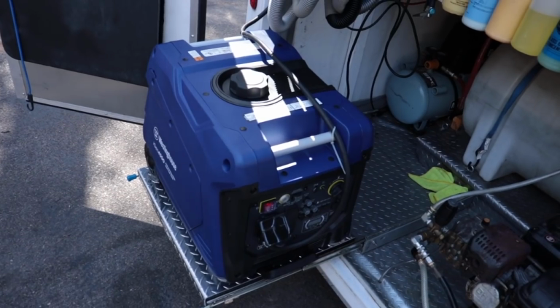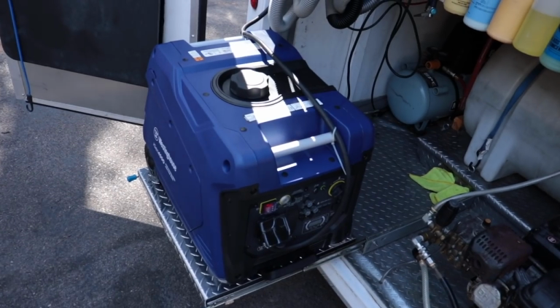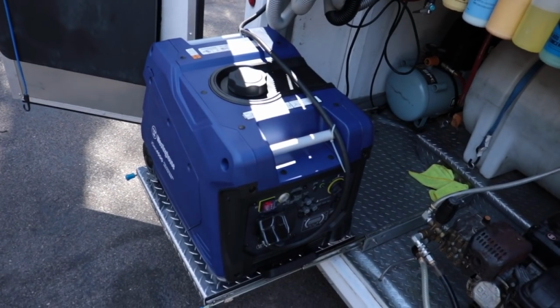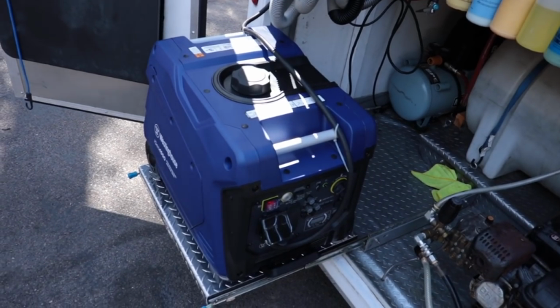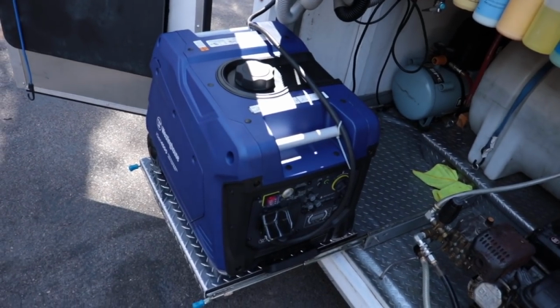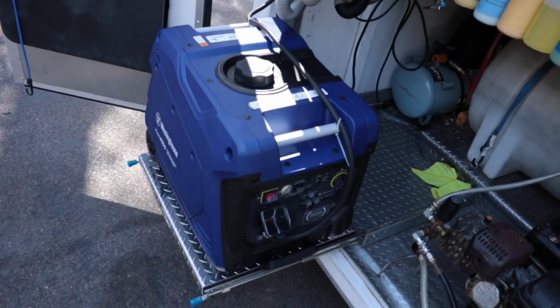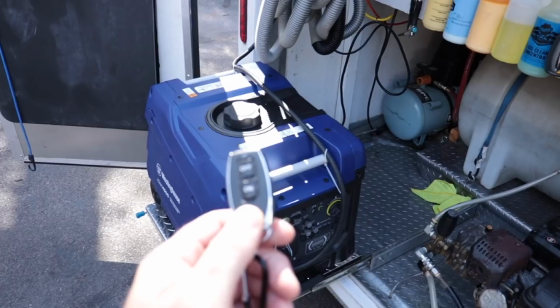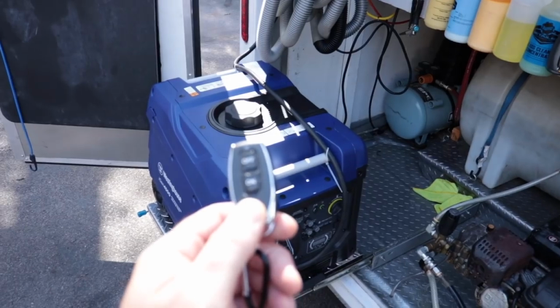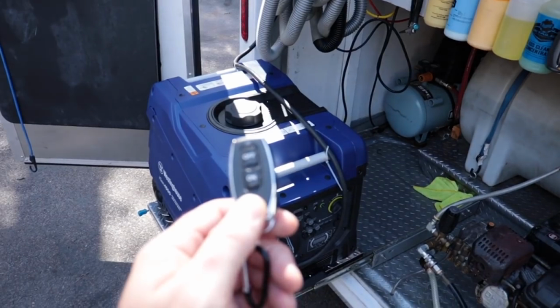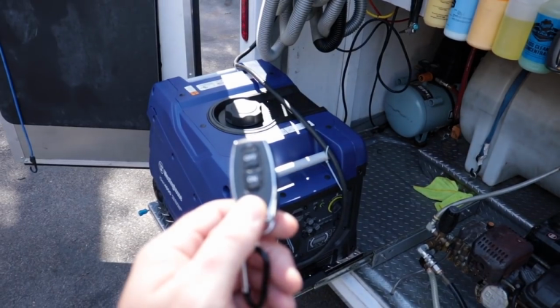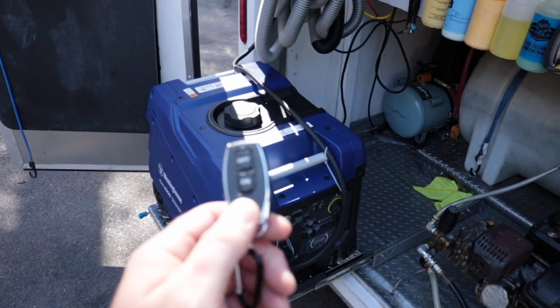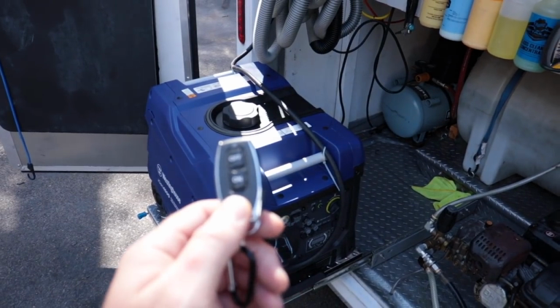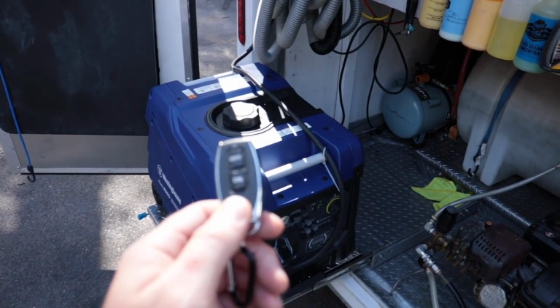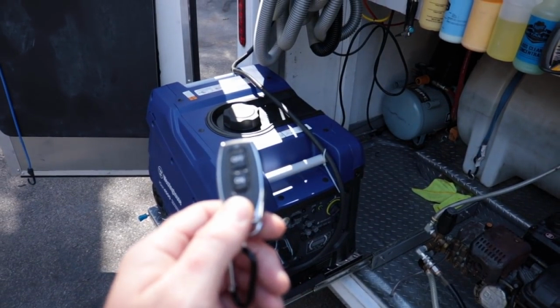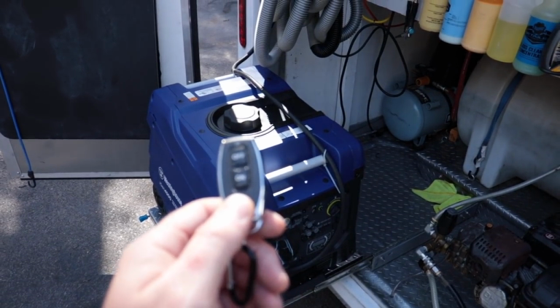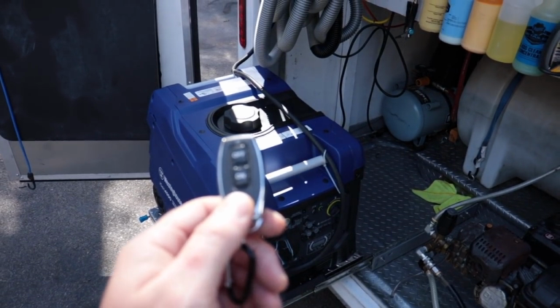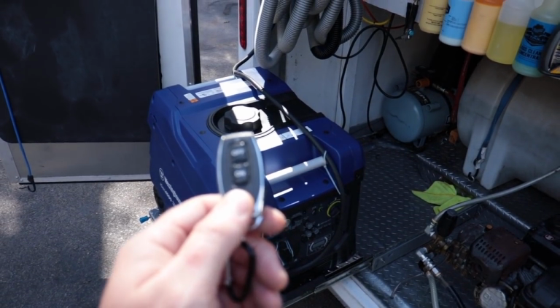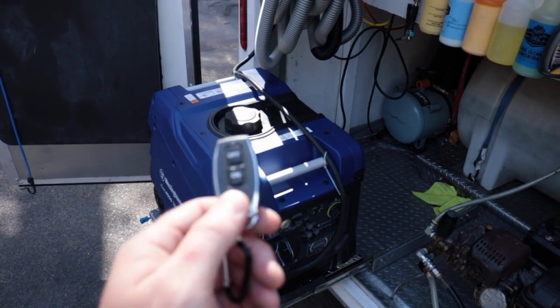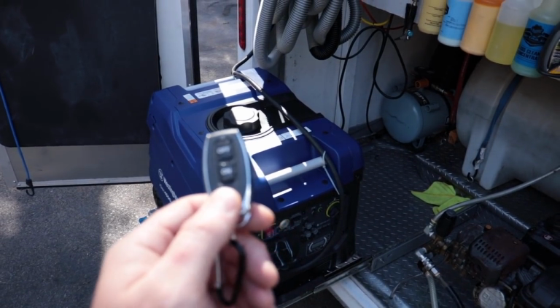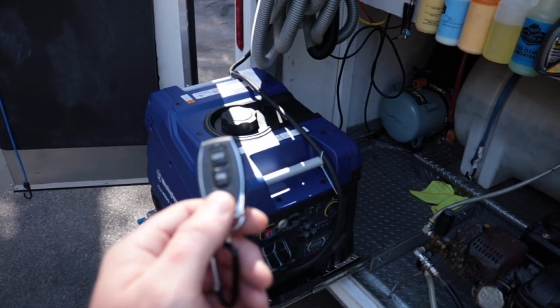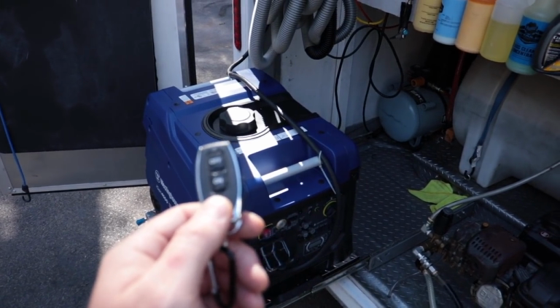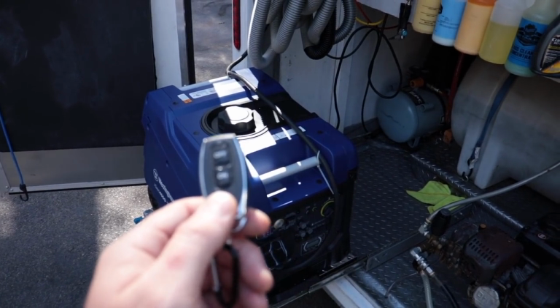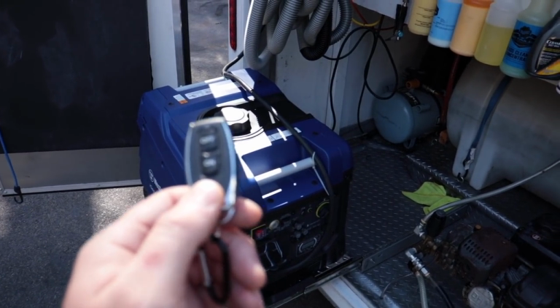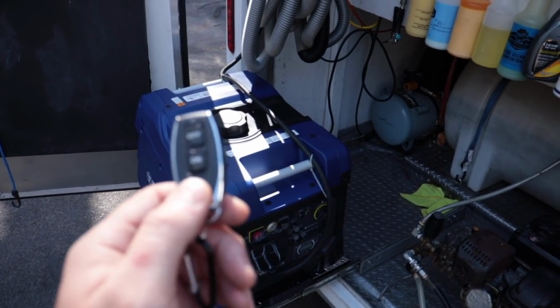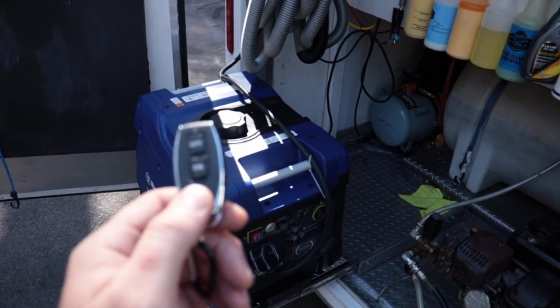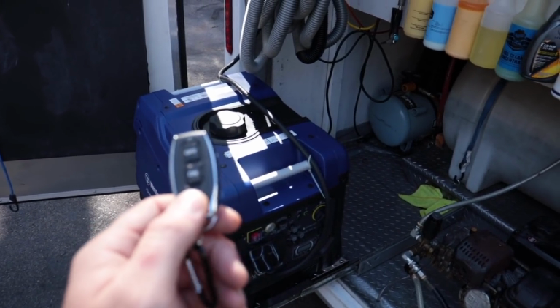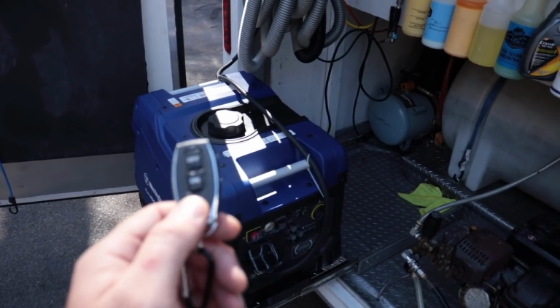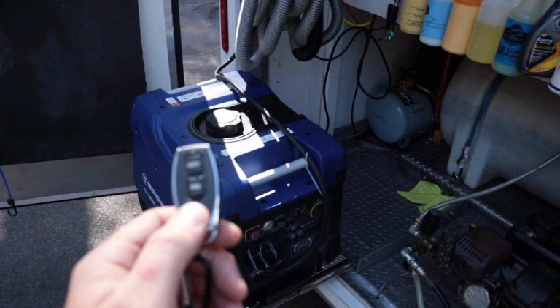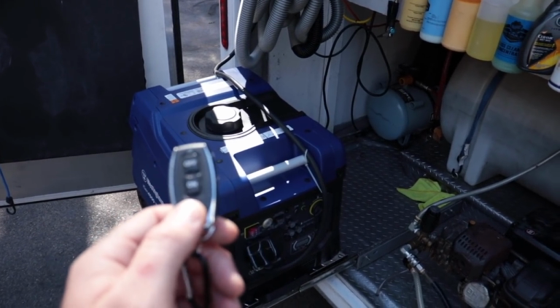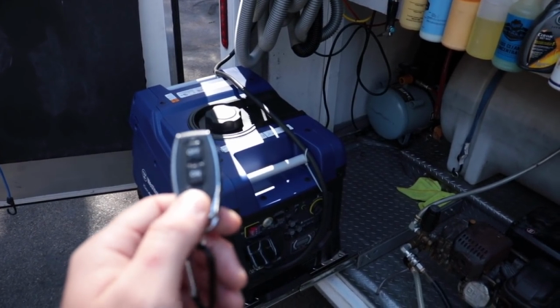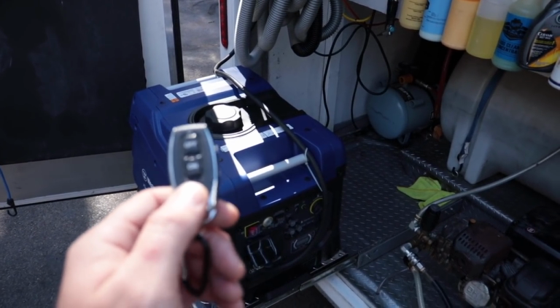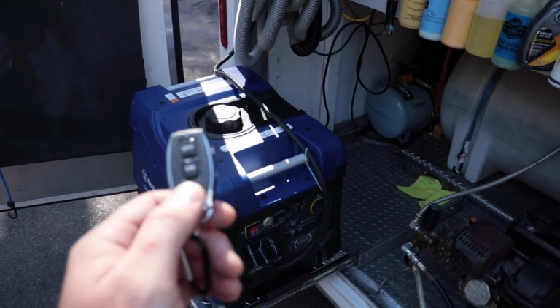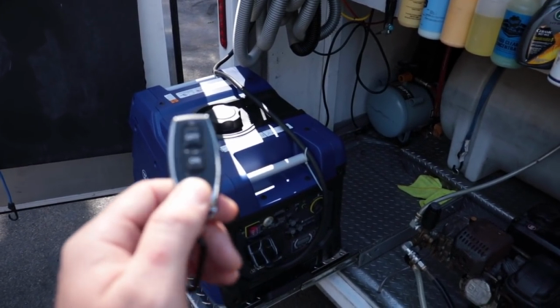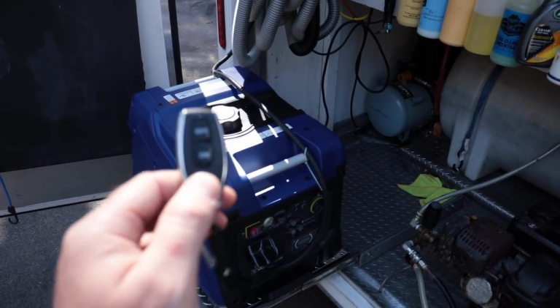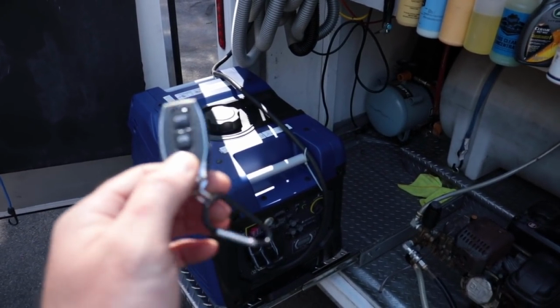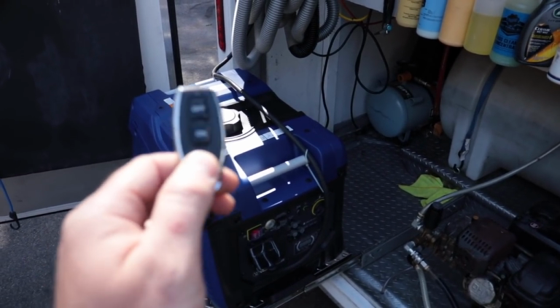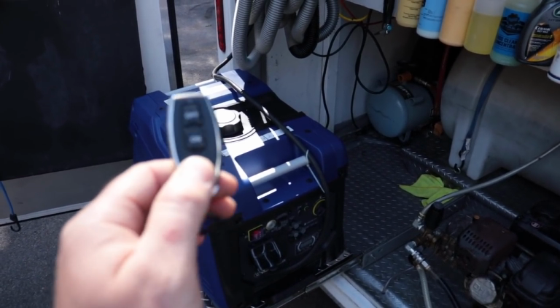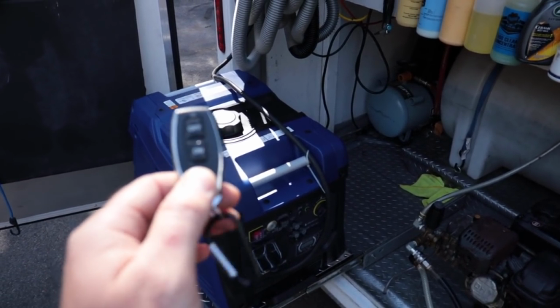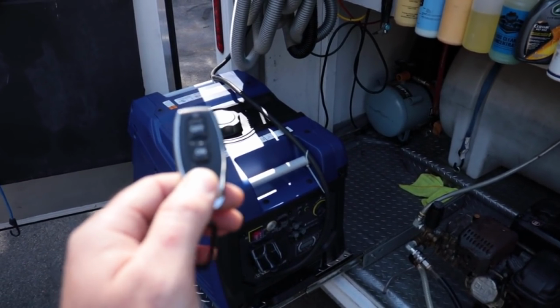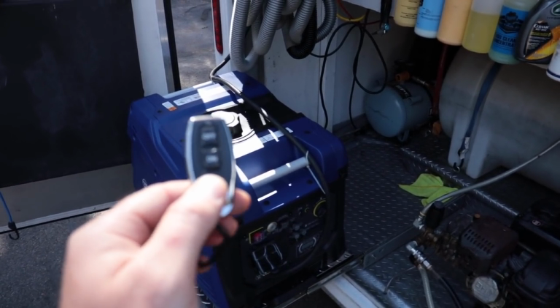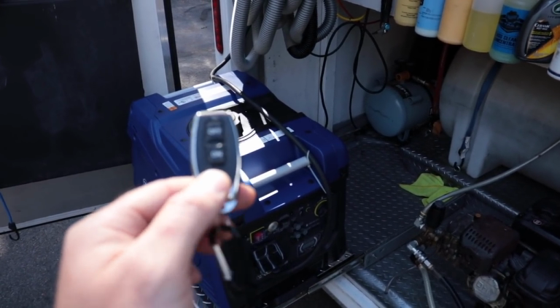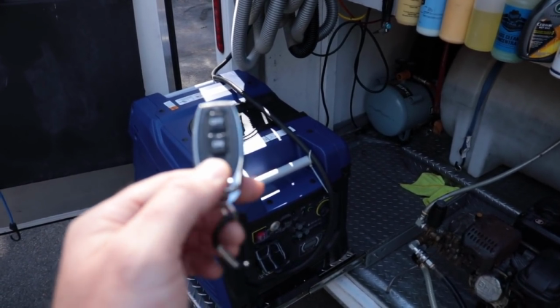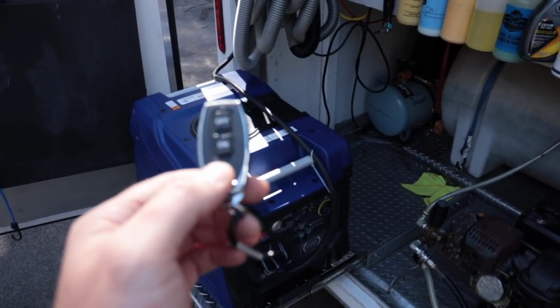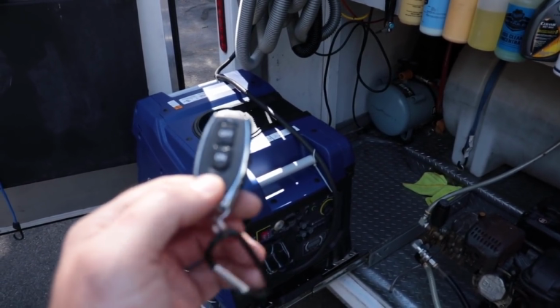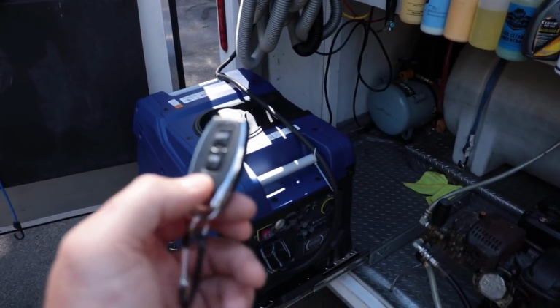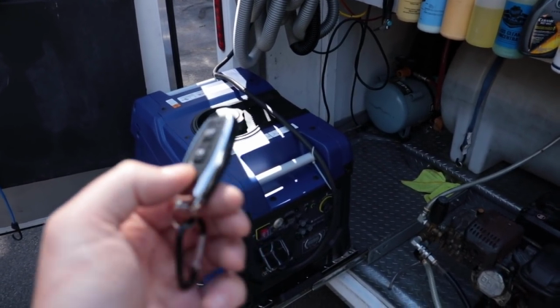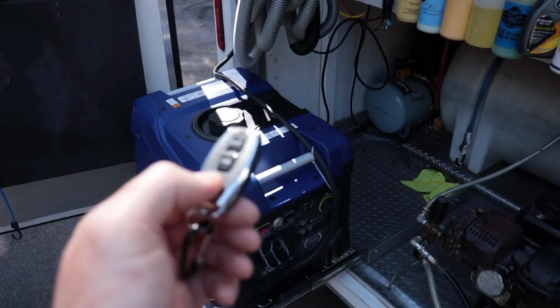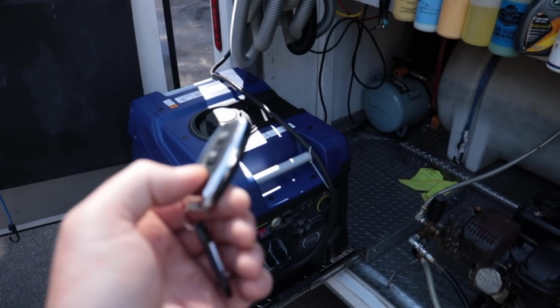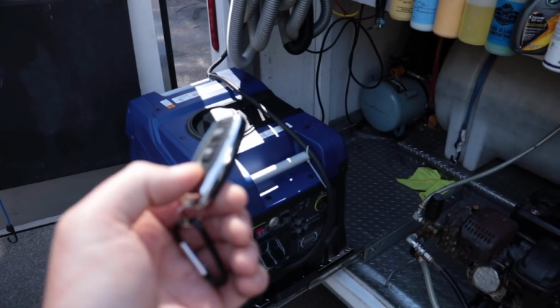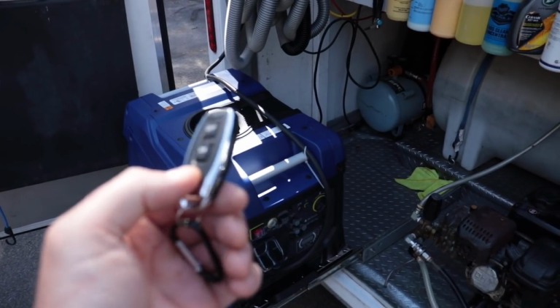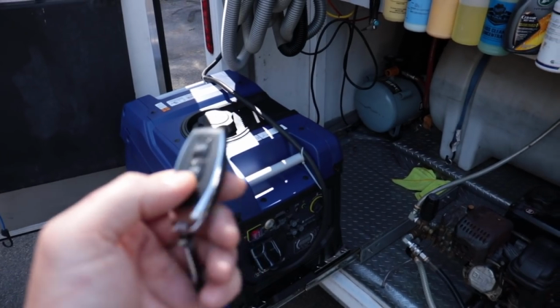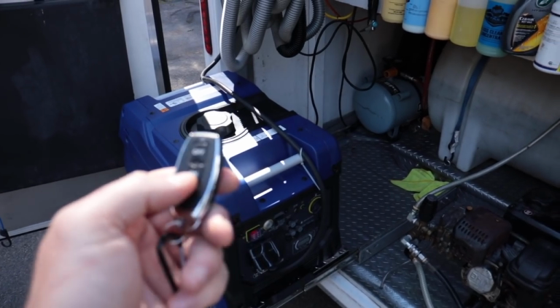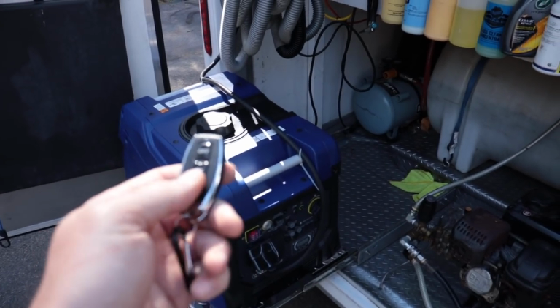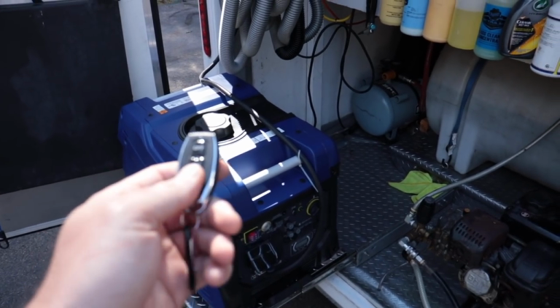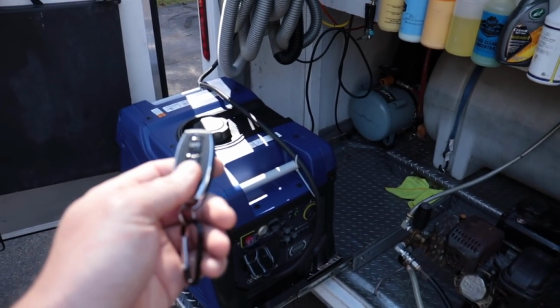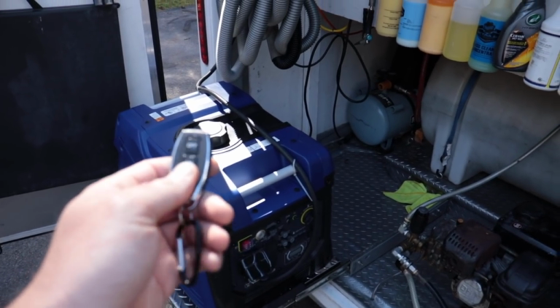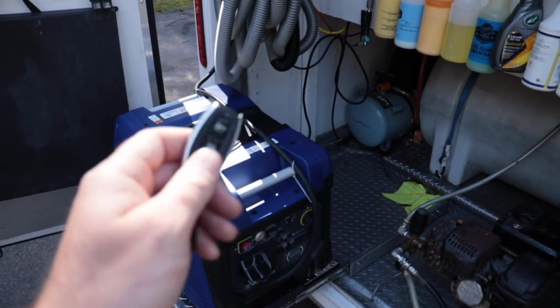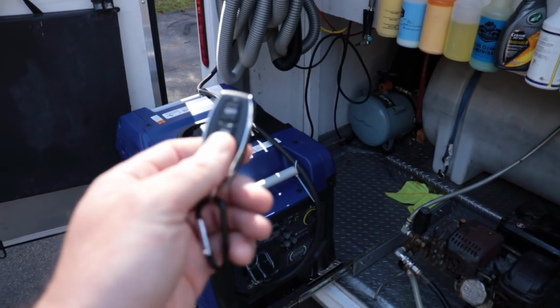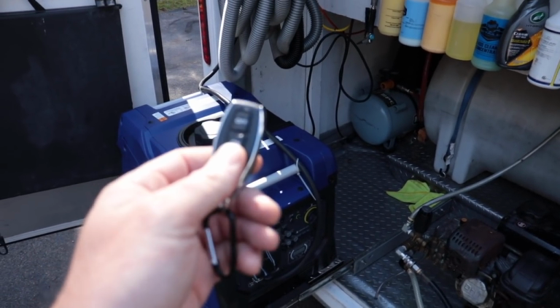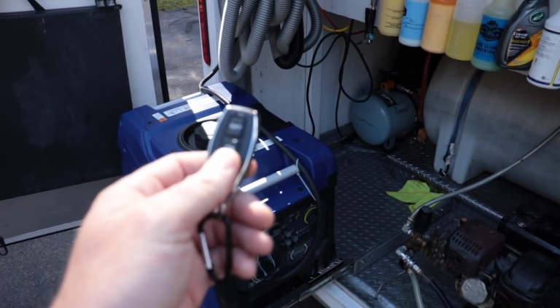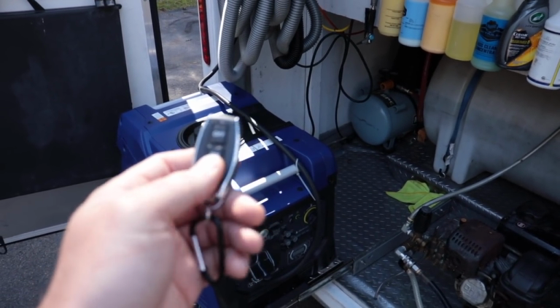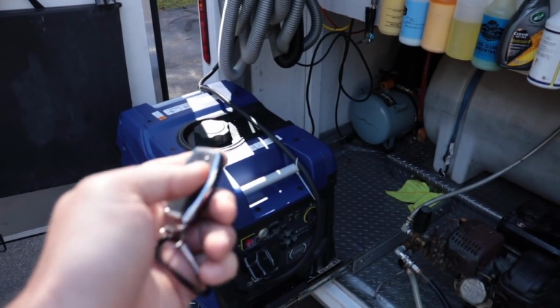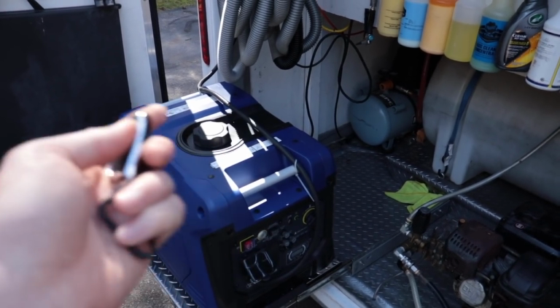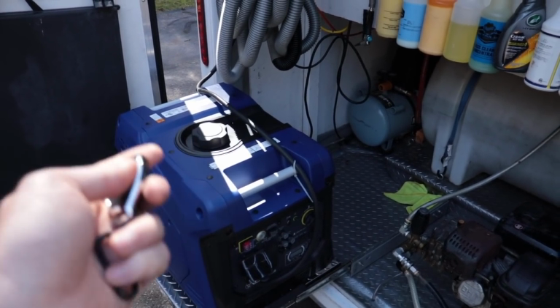The beauty of an inverter generator is that it can tell the draw that it is pulling from any of the machines. If no machines are running, this thing will rev down, so it will actually conserve fuel. It basically has a computer in it, and all the digital stuff in there will figure out what is pulling the most and rev up according to what equipment you are using. So I'm hoping this thing will save me money in the long run, because I'm going to be switching to a different type of pressure washer.